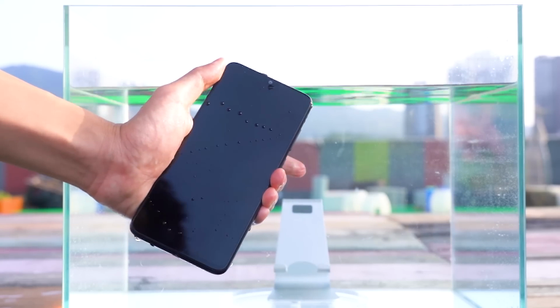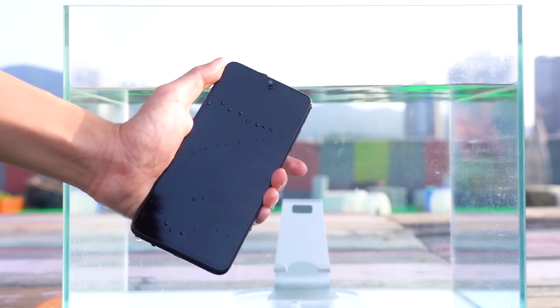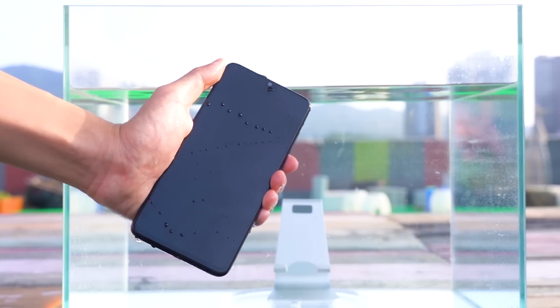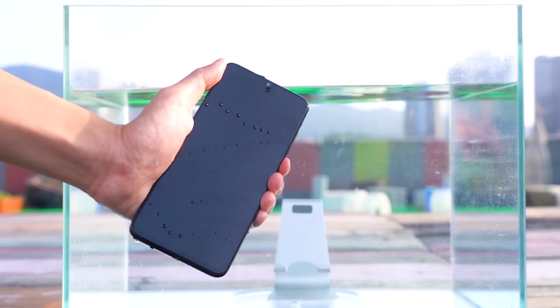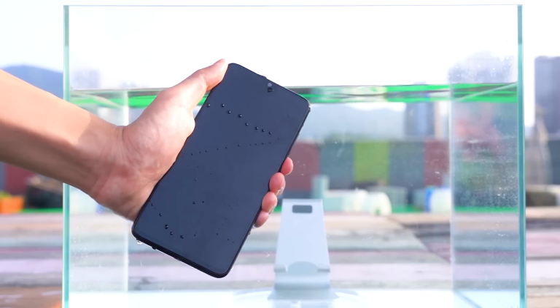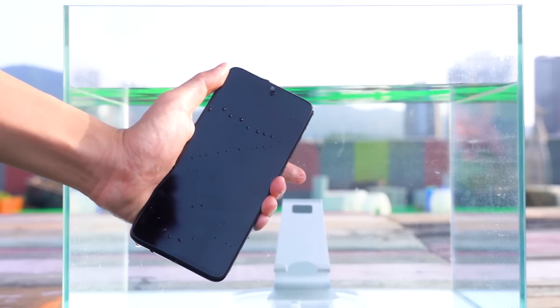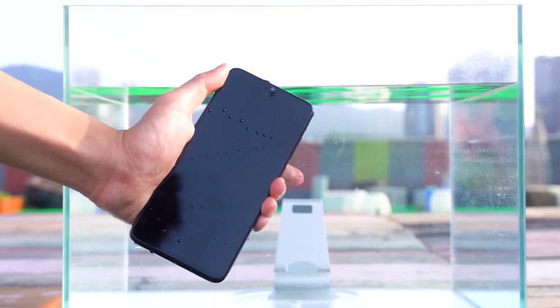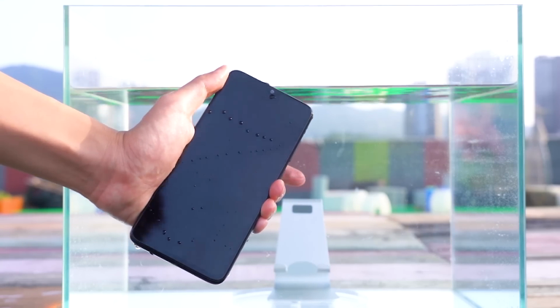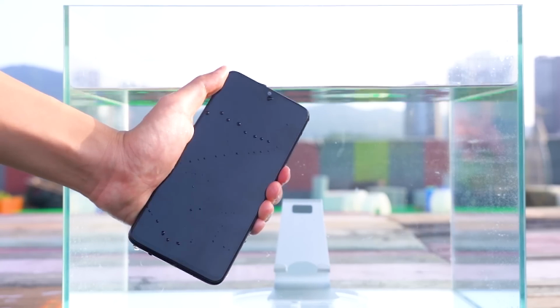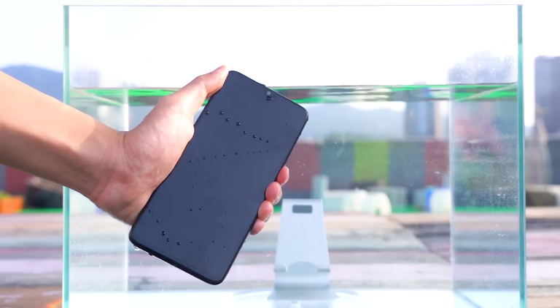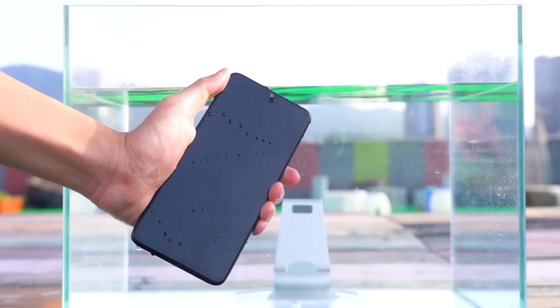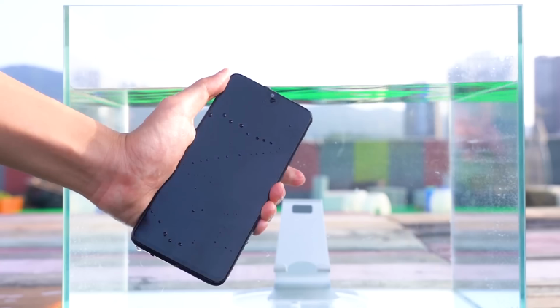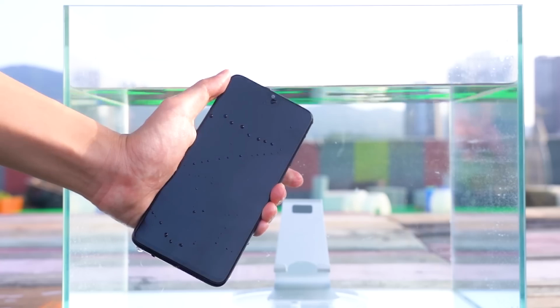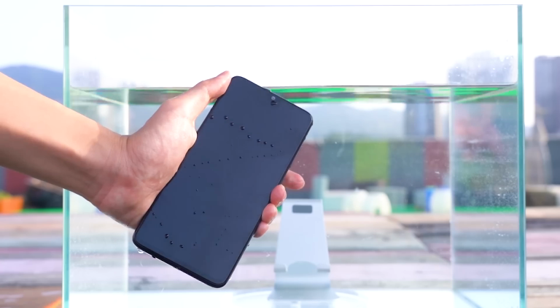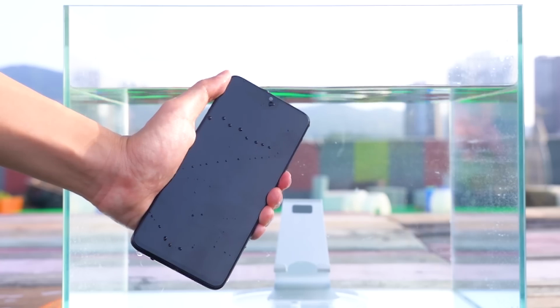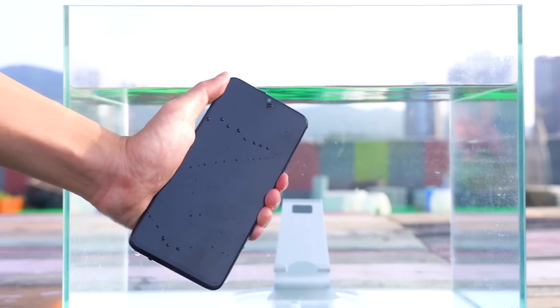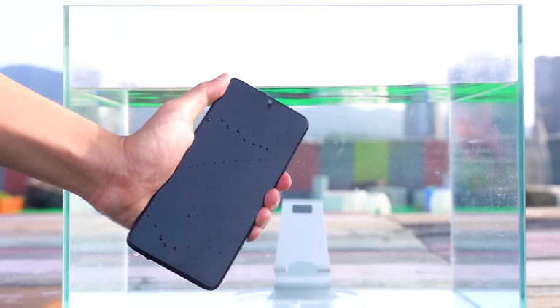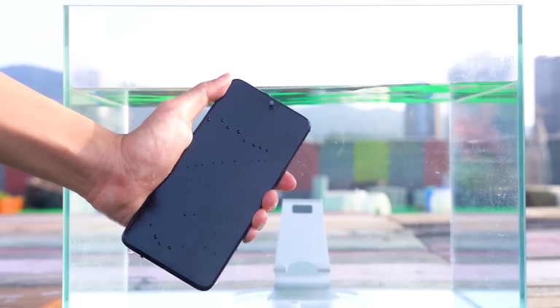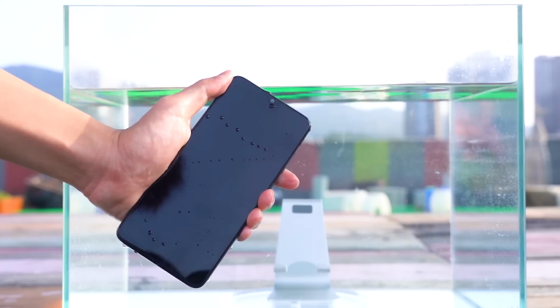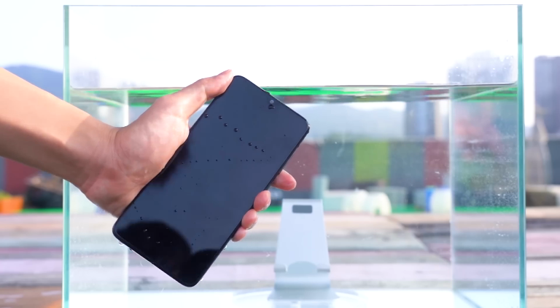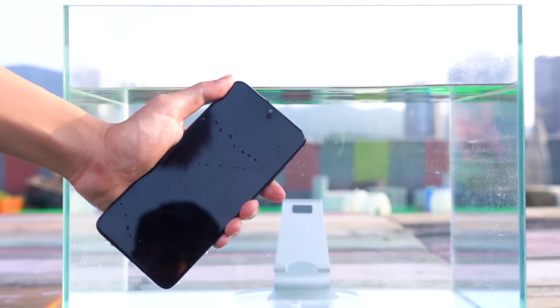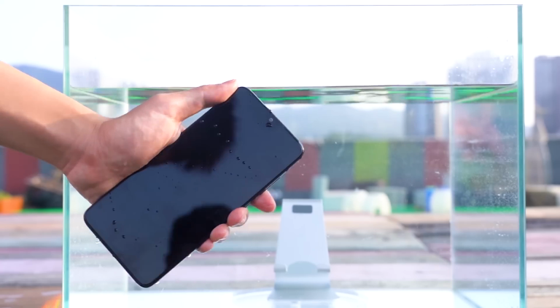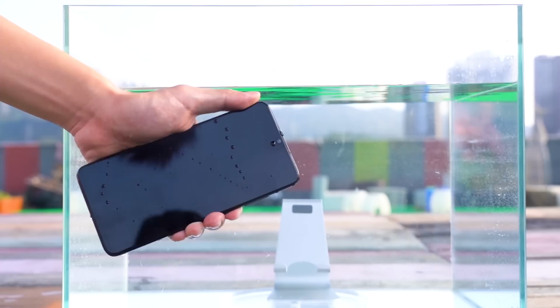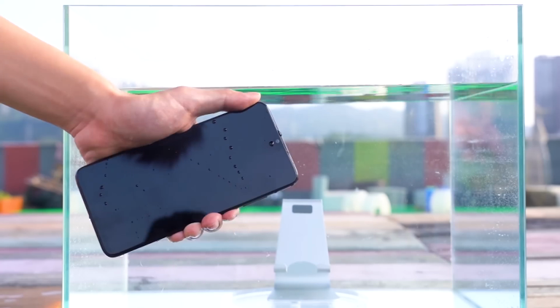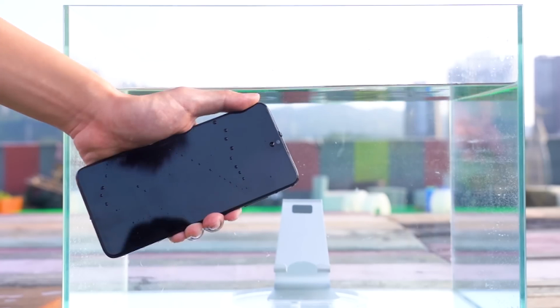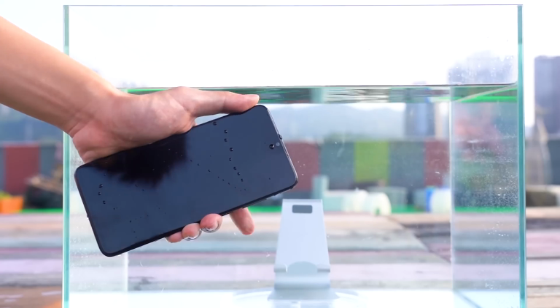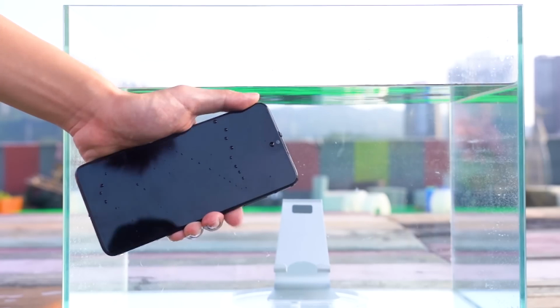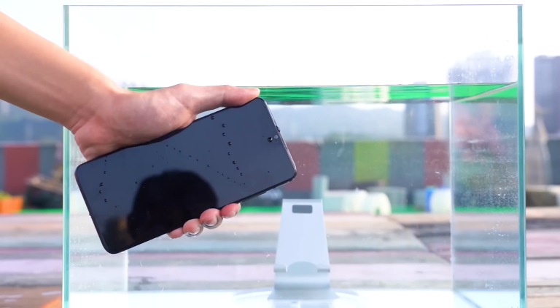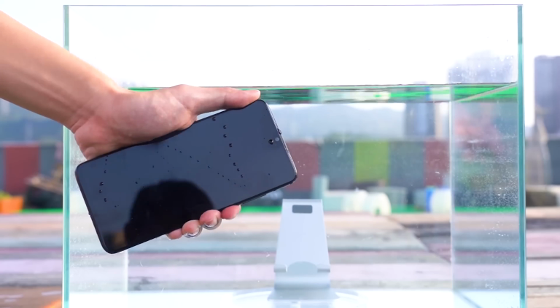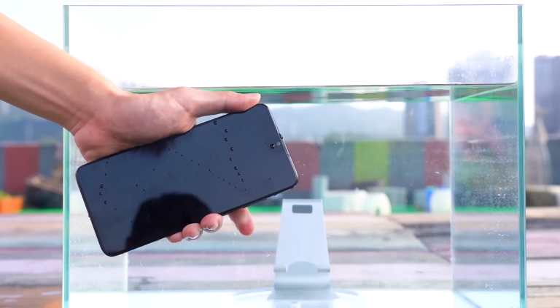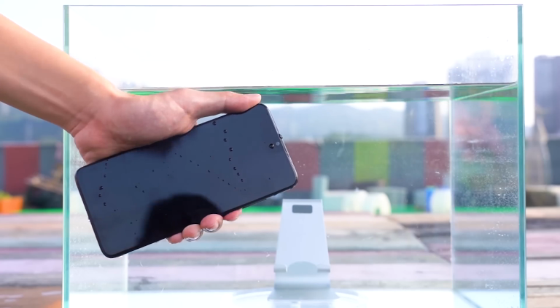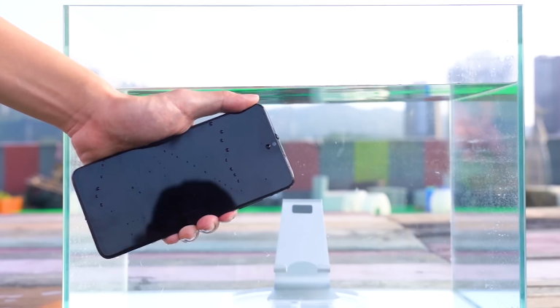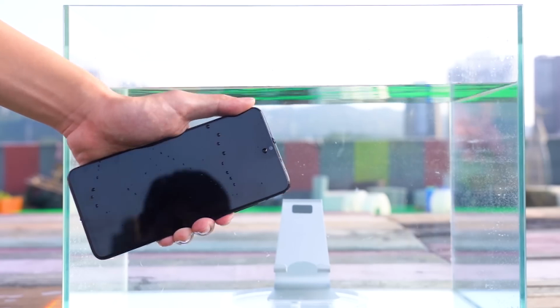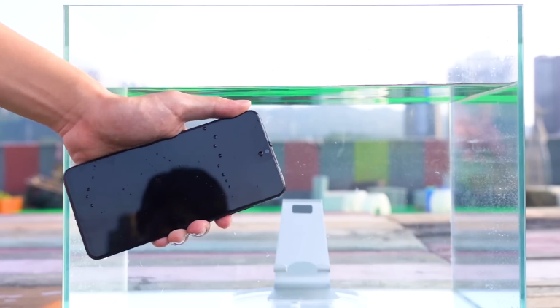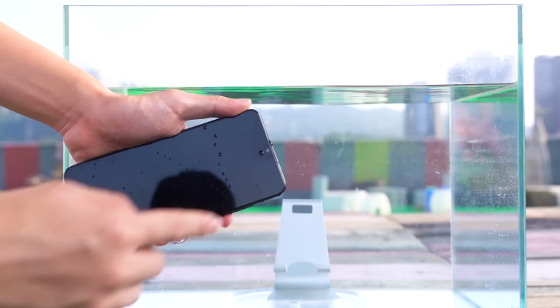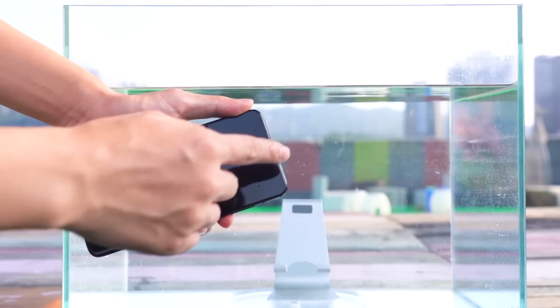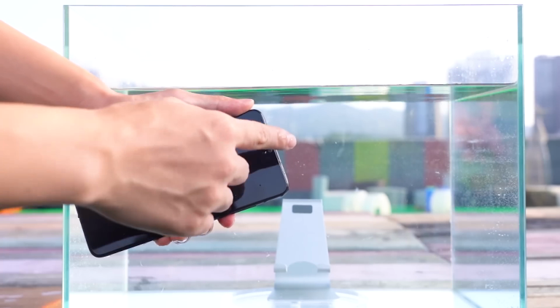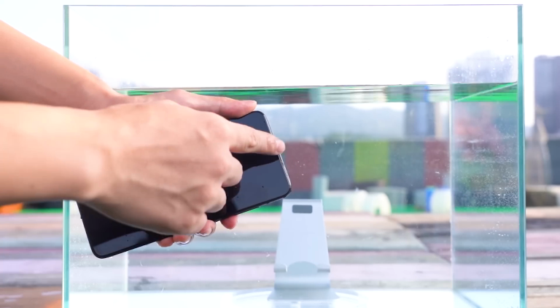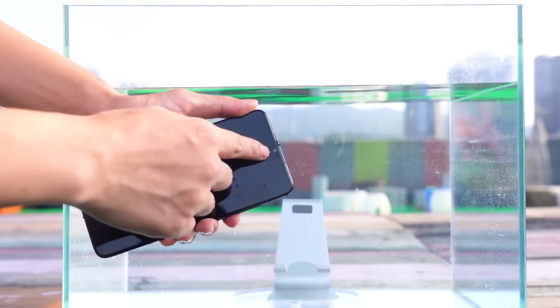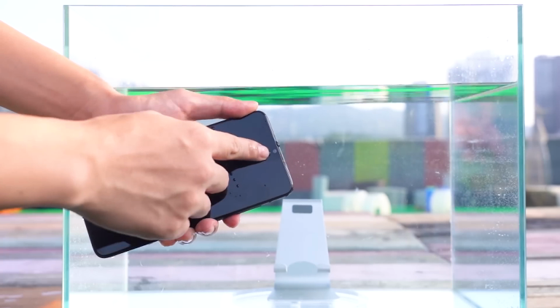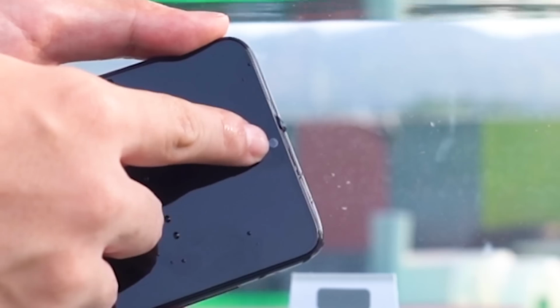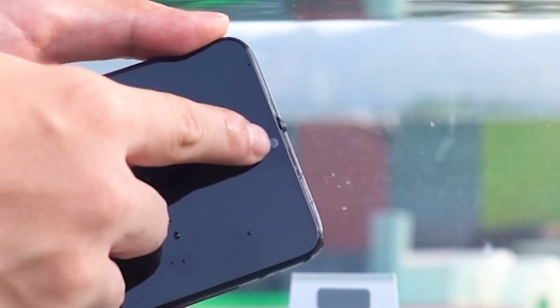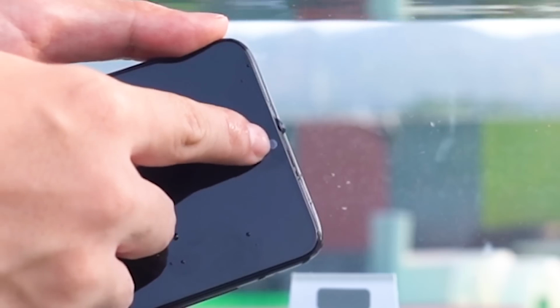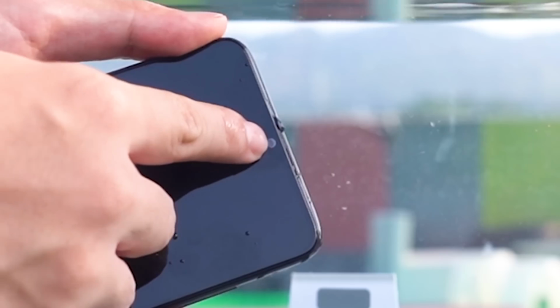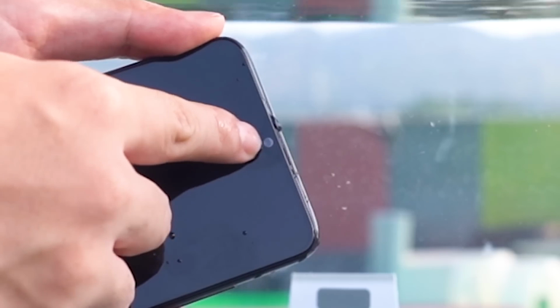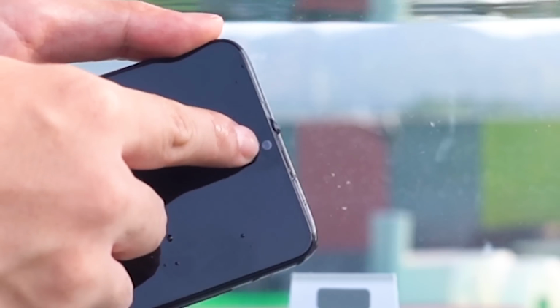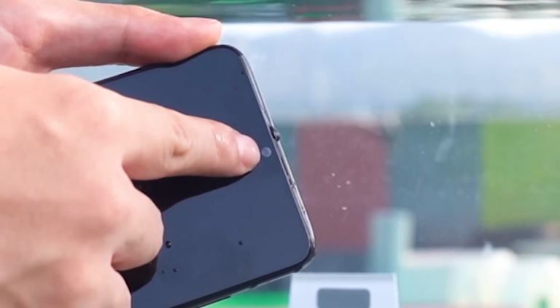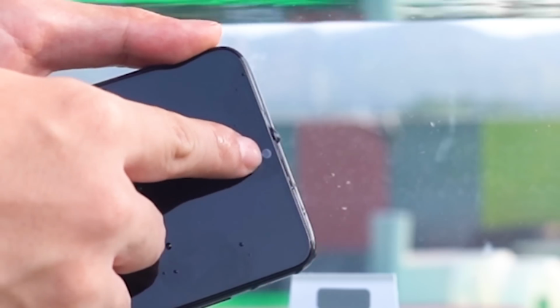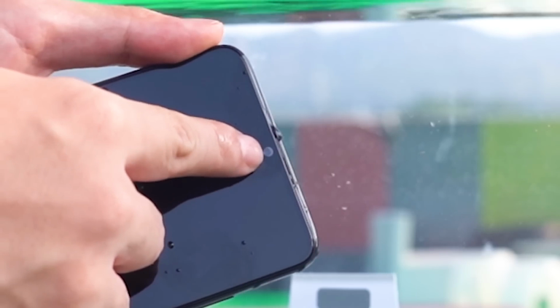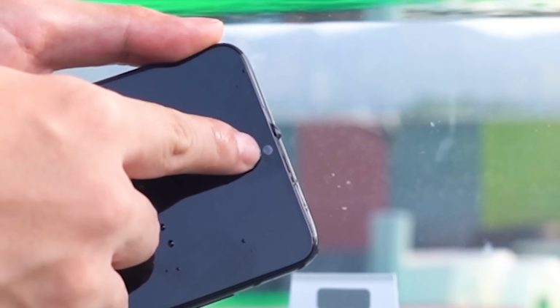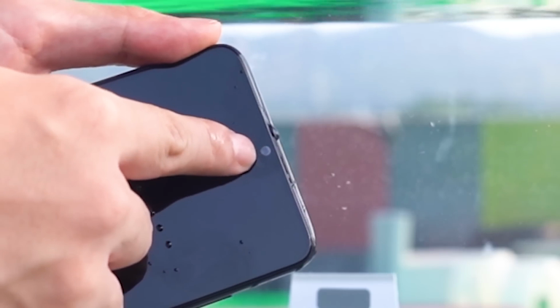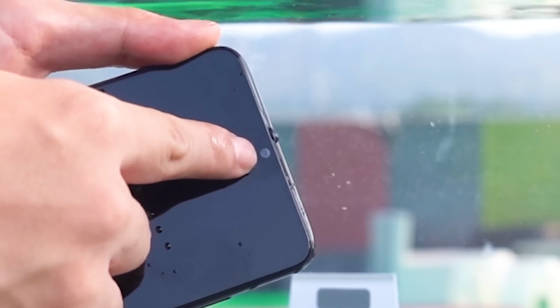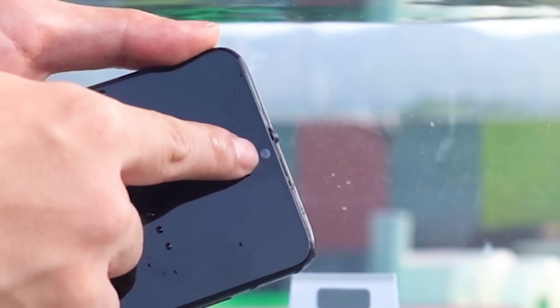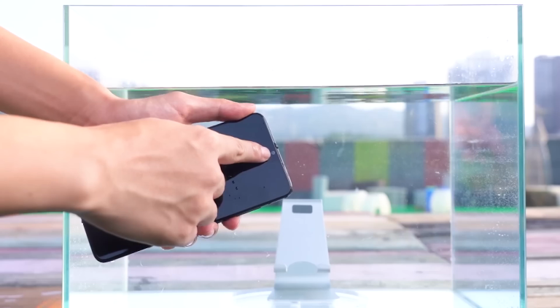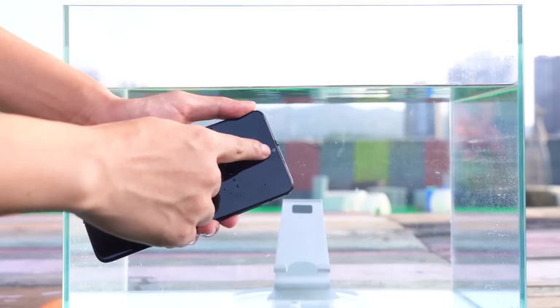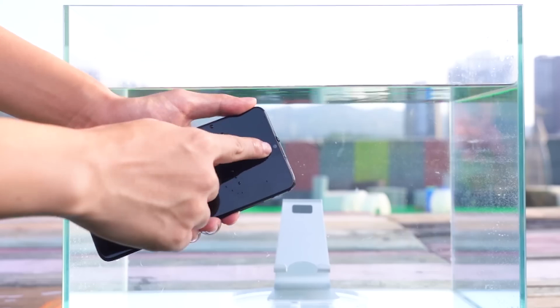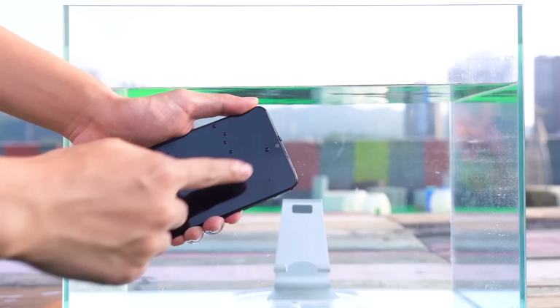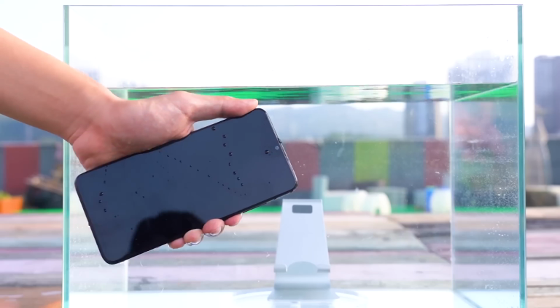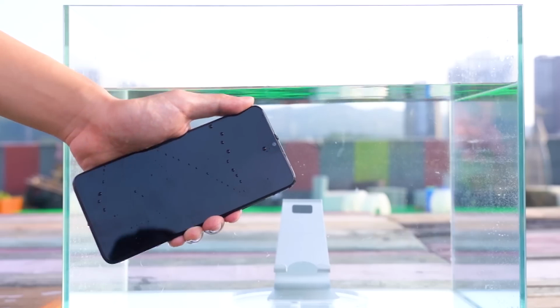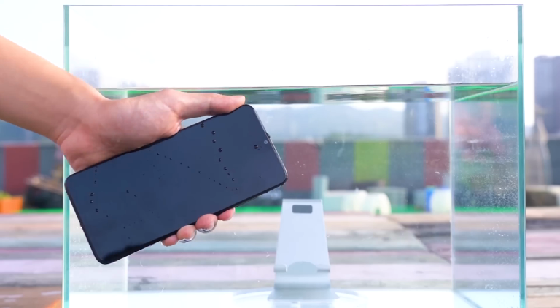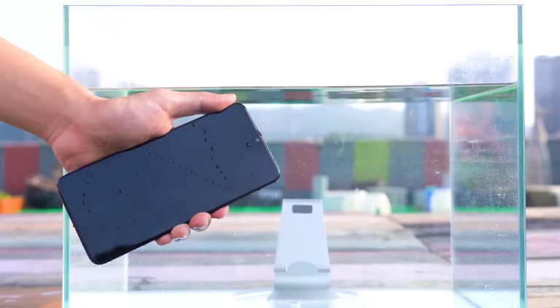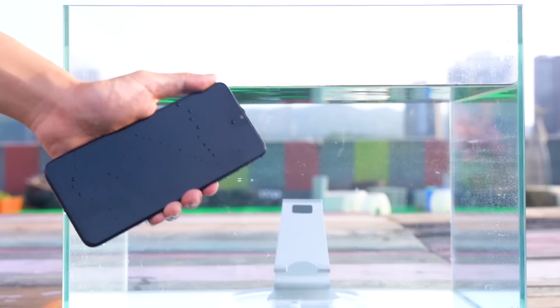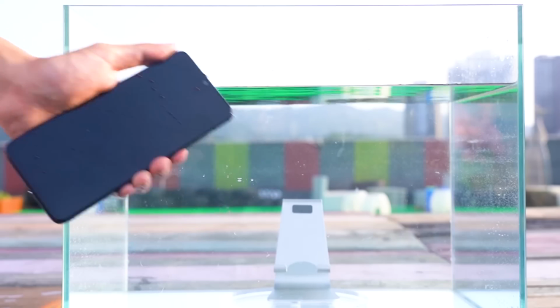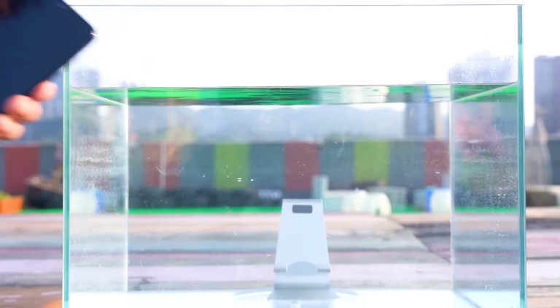When I took the phone out, it couldn't be turned on and the camera became blurred. Let's take a look at its internal water intake.